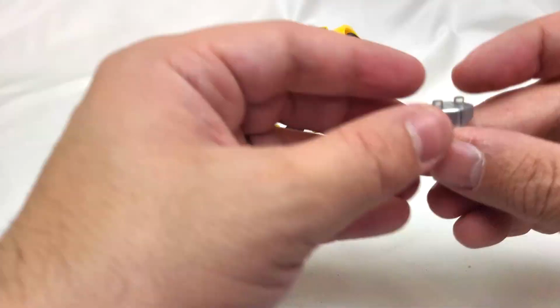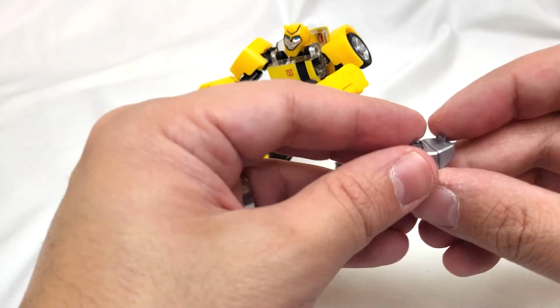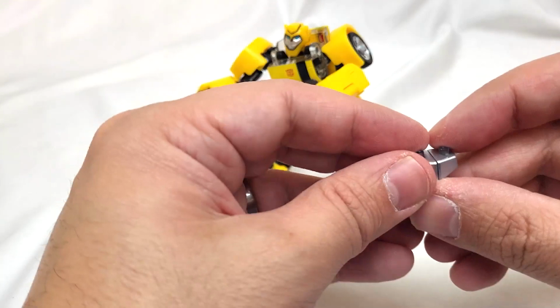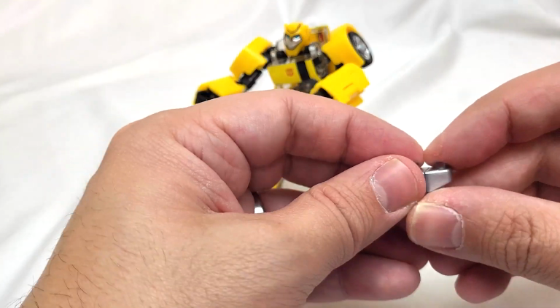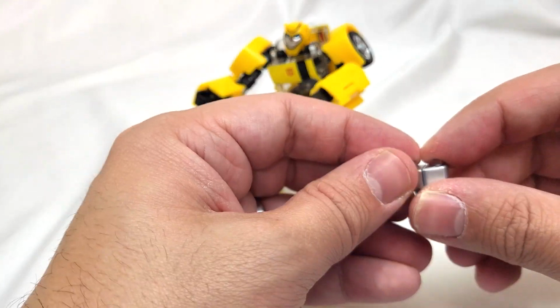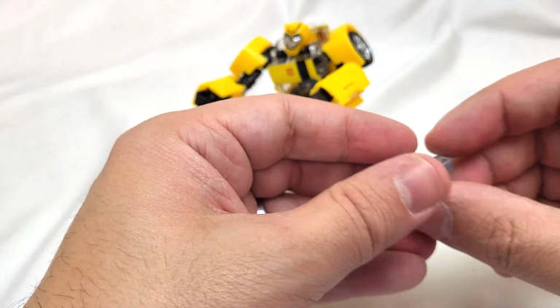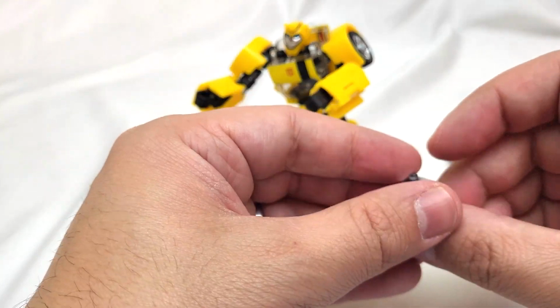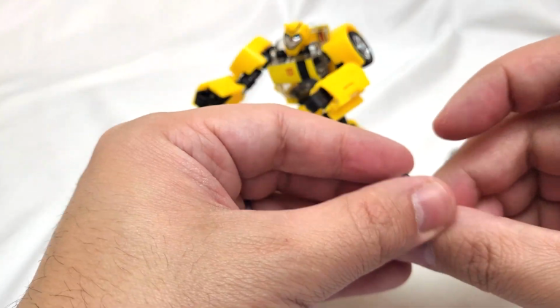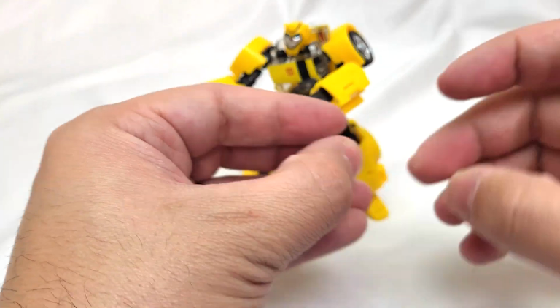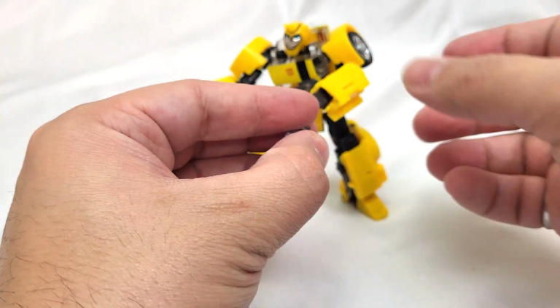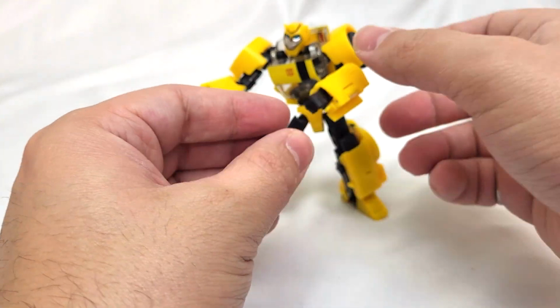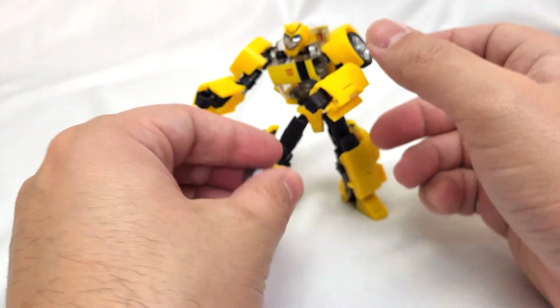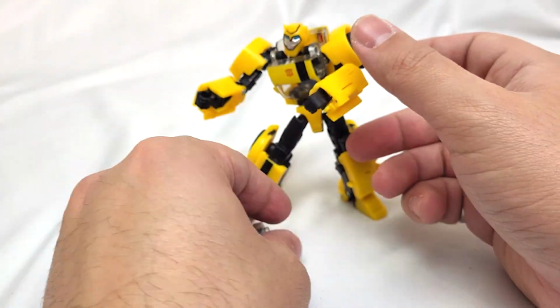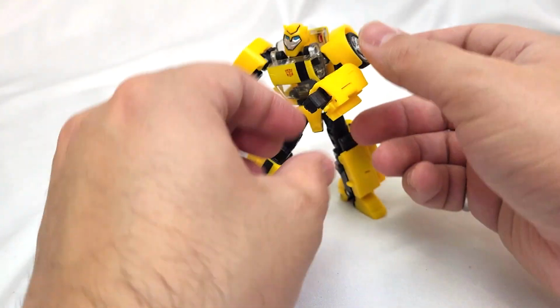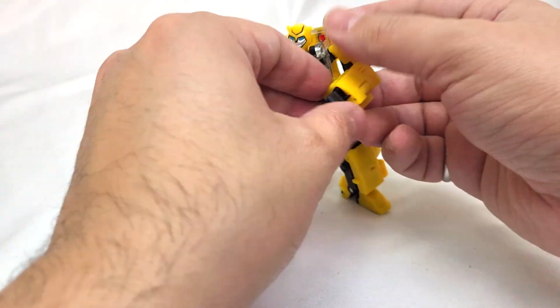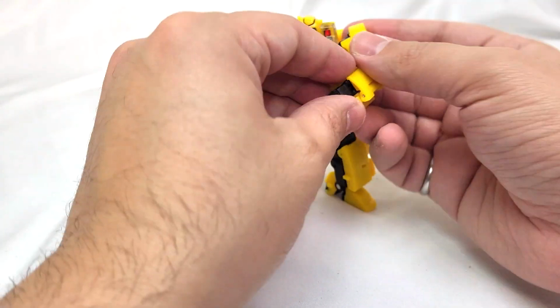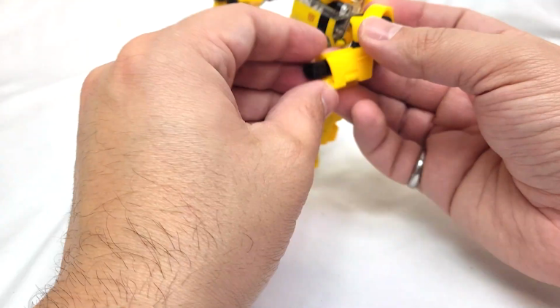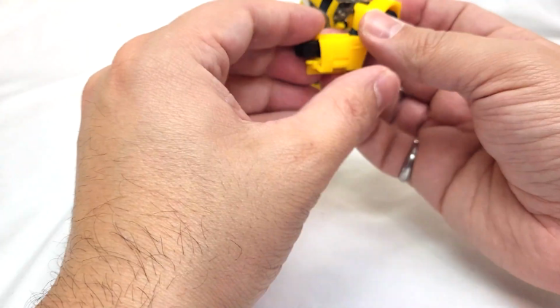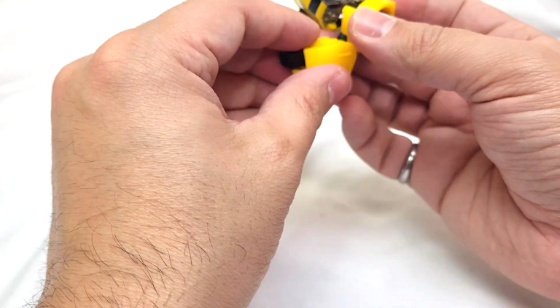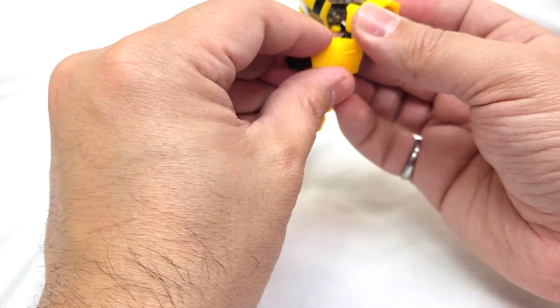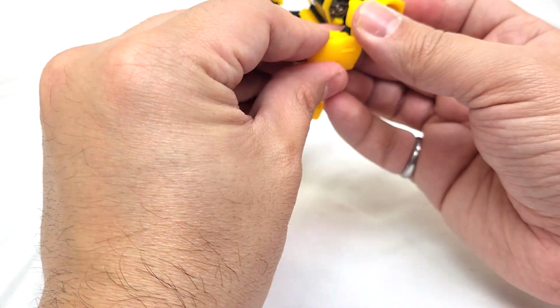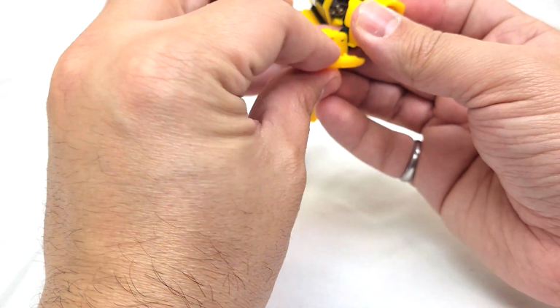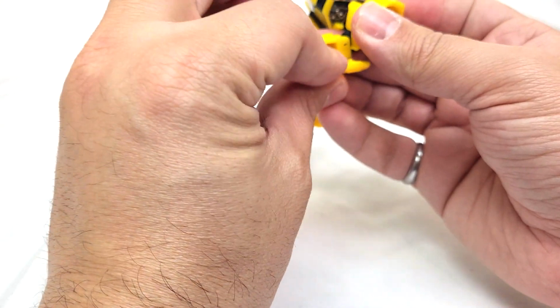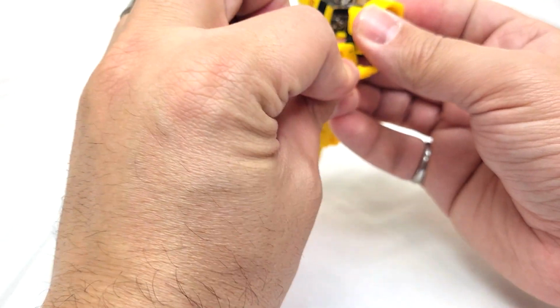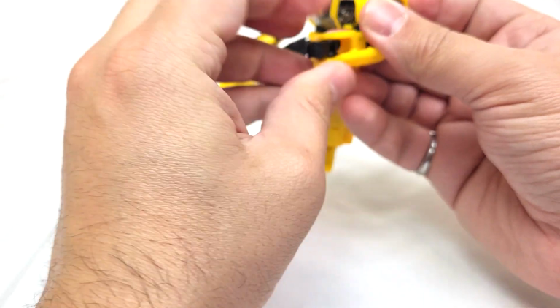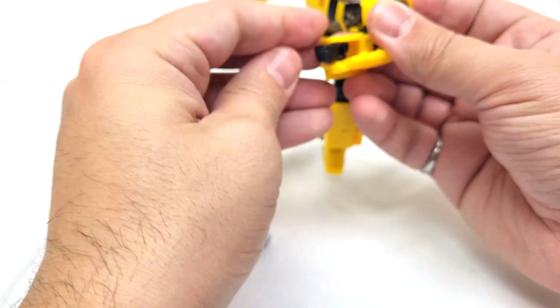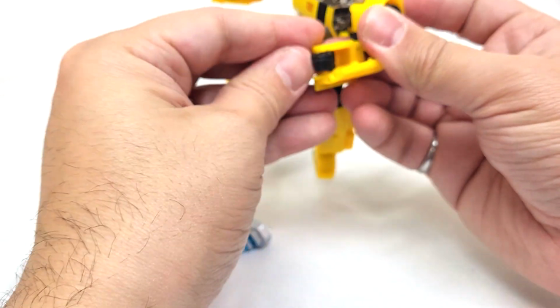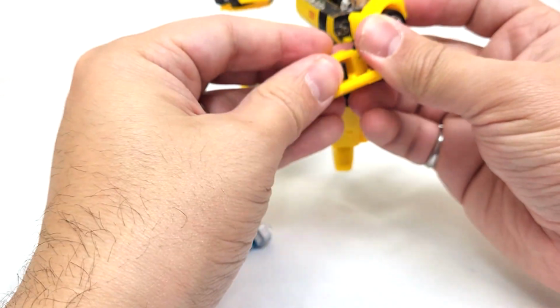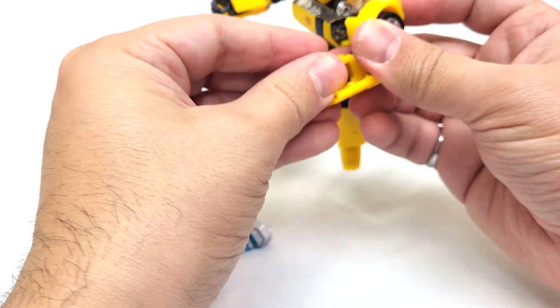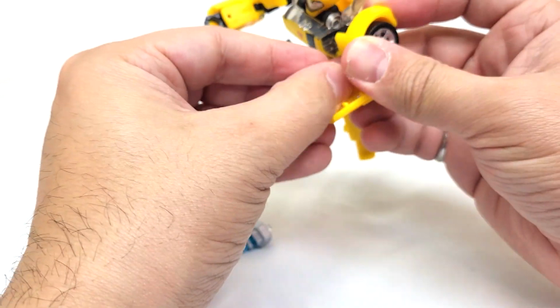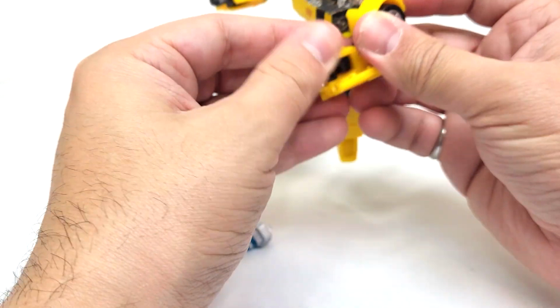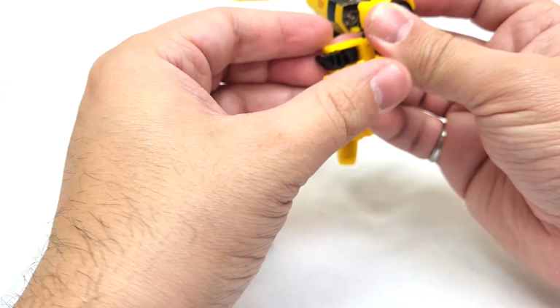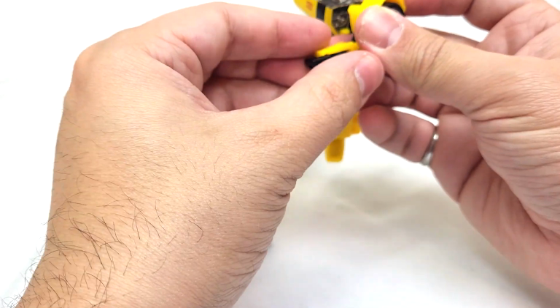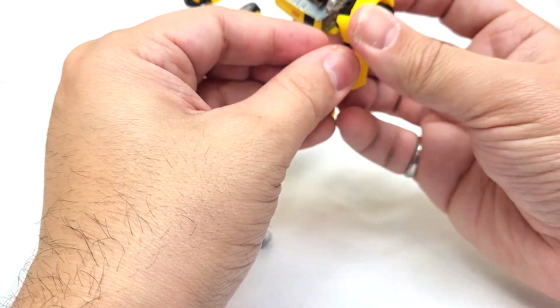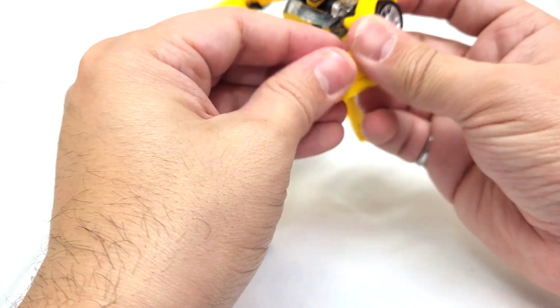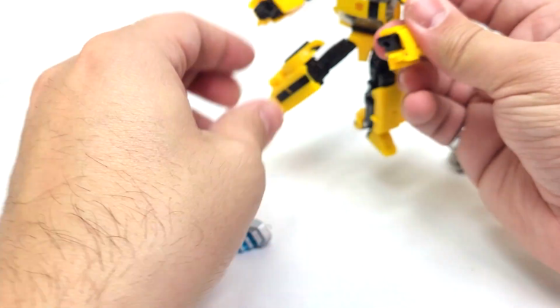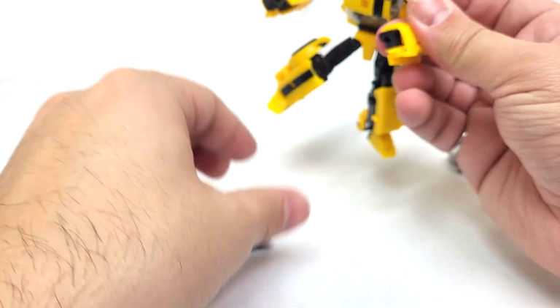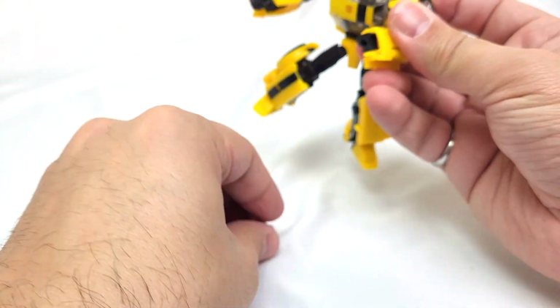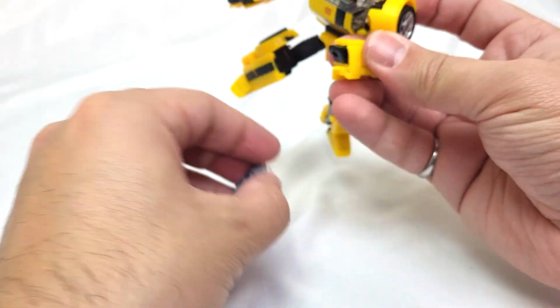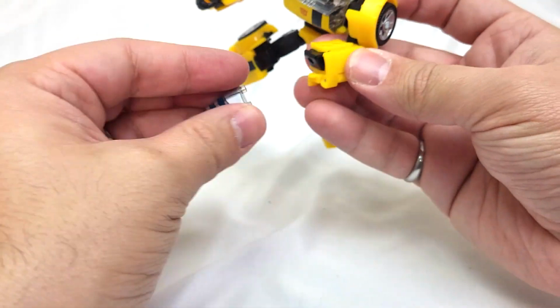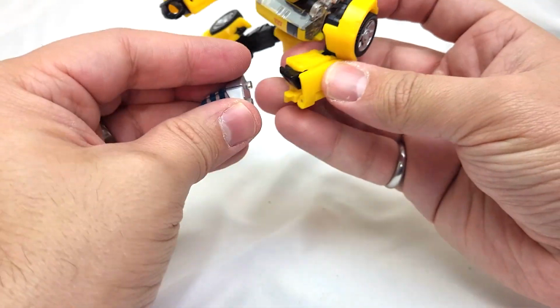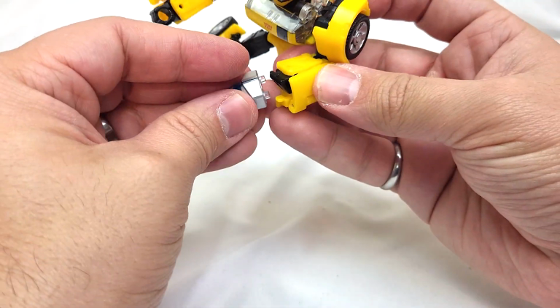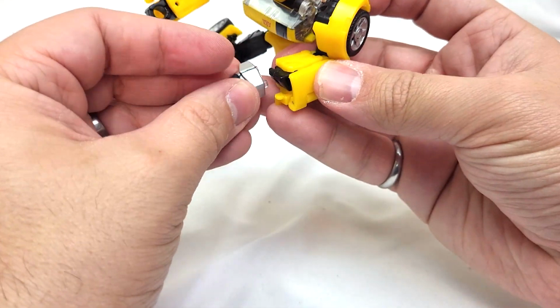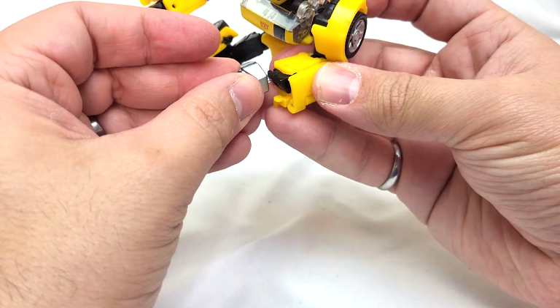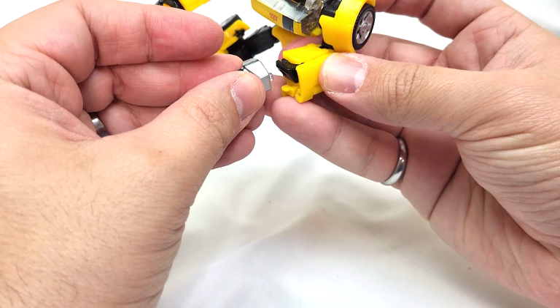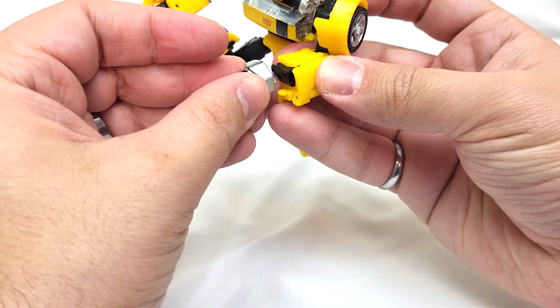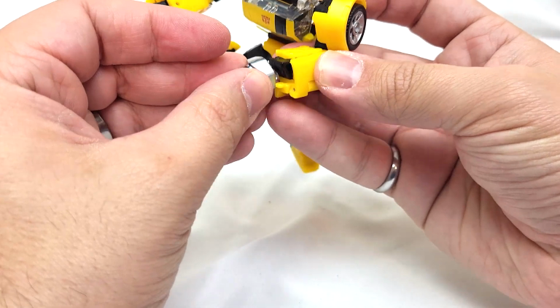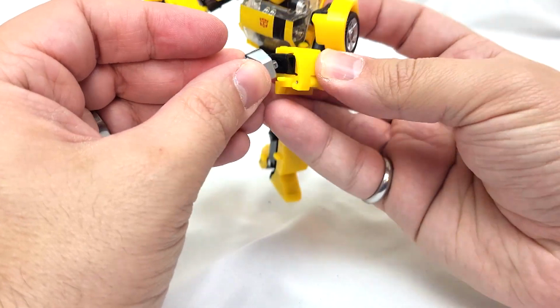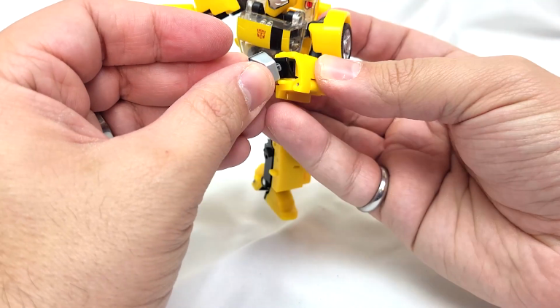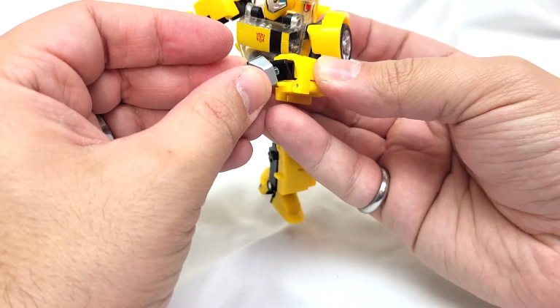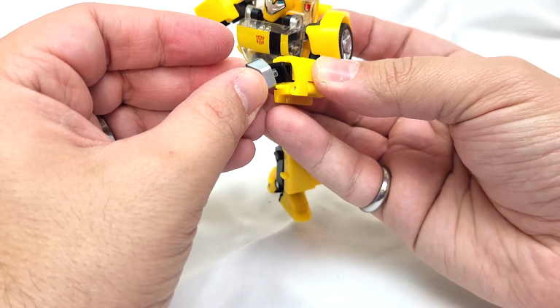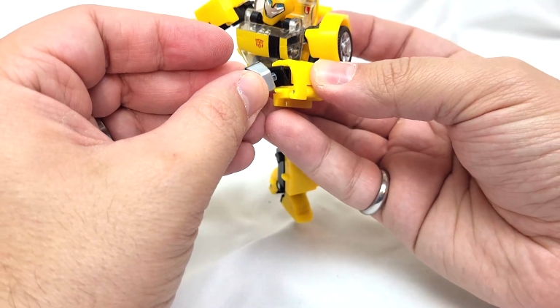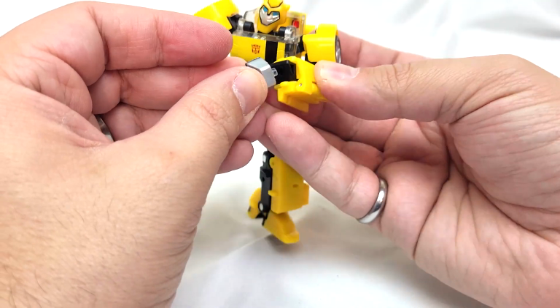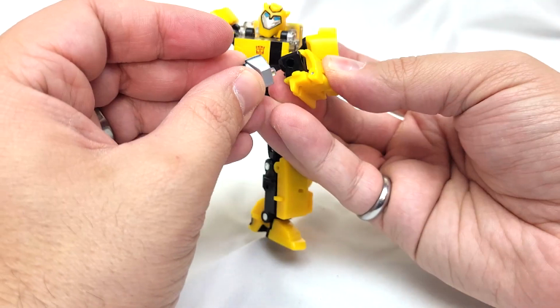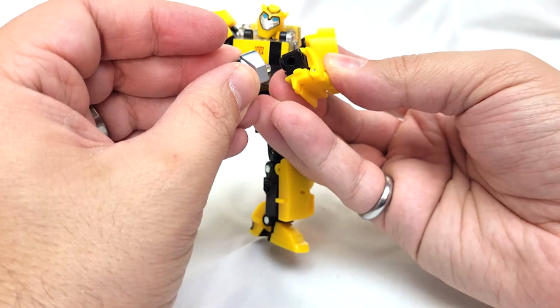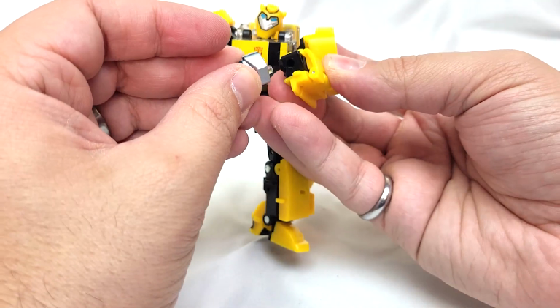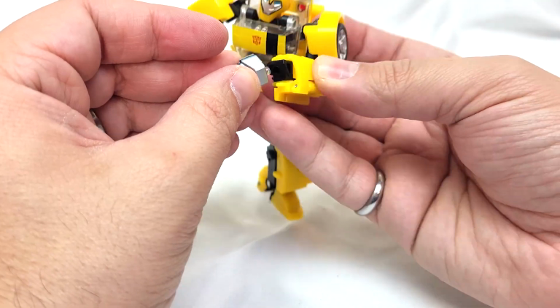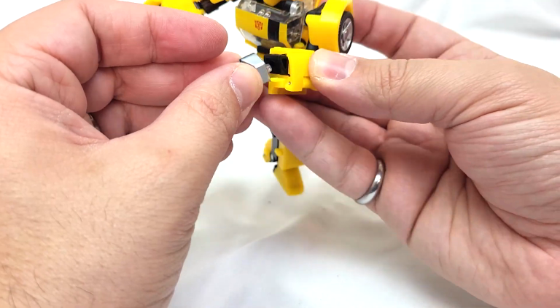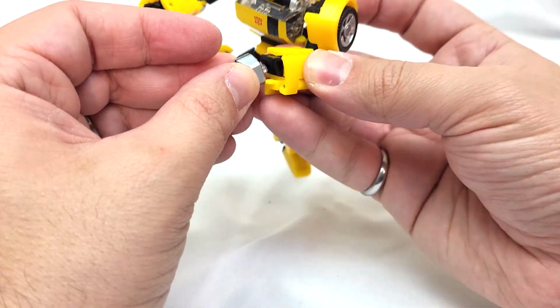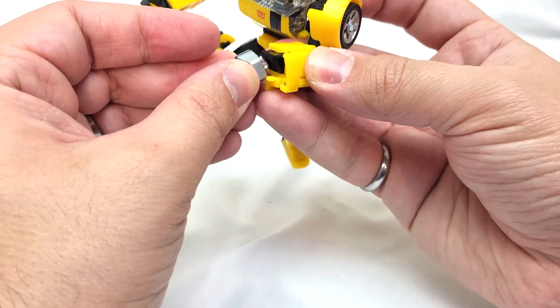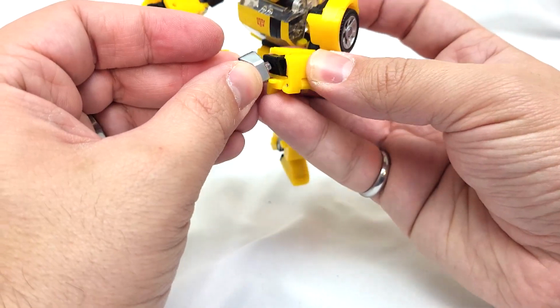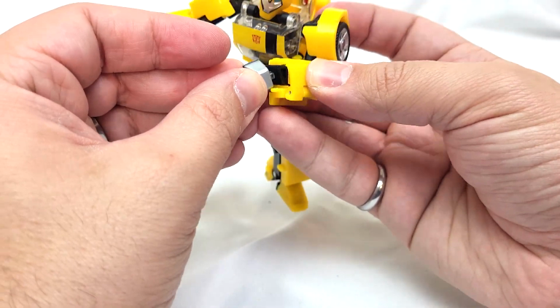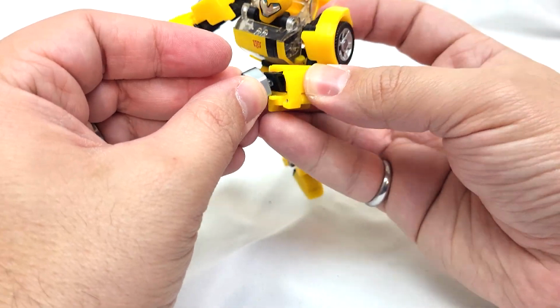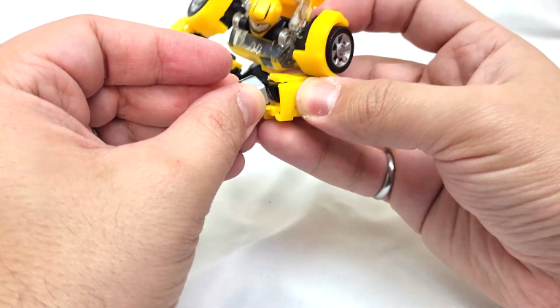He can hold his weapons. If you want, you can flip around a wrist and he can put in a stinger.